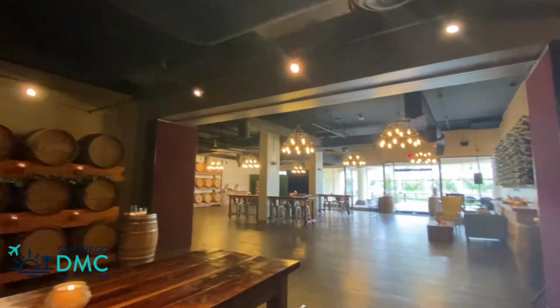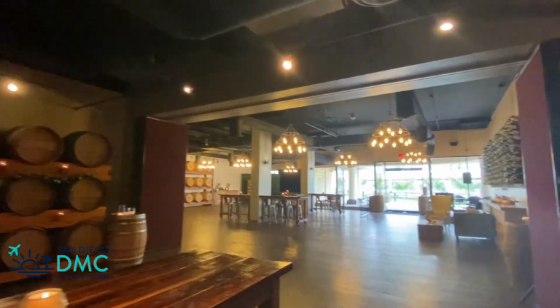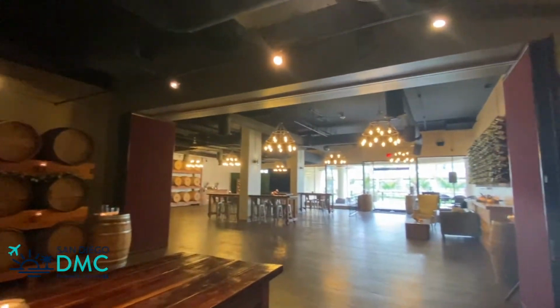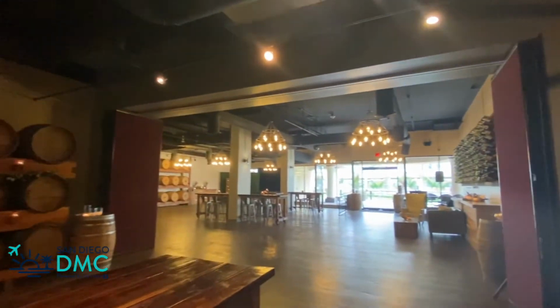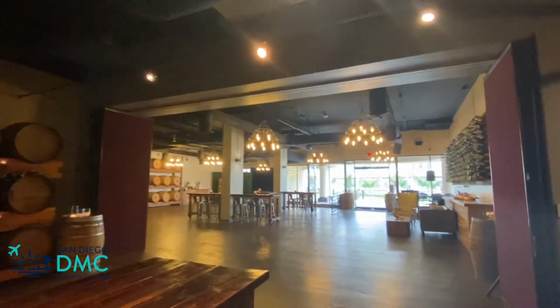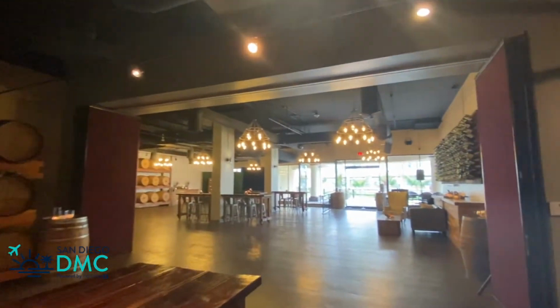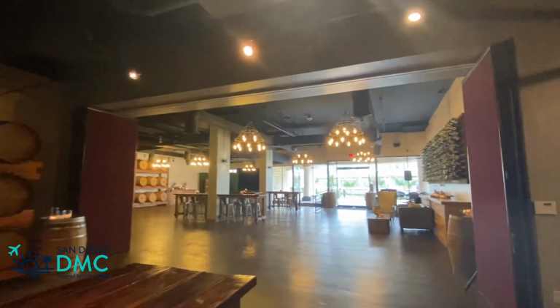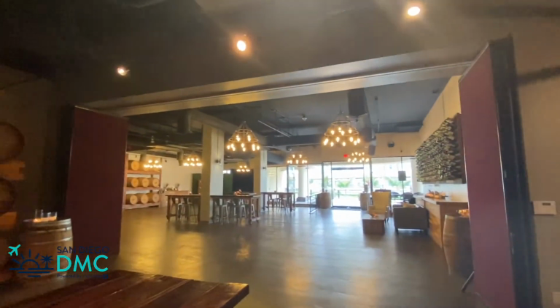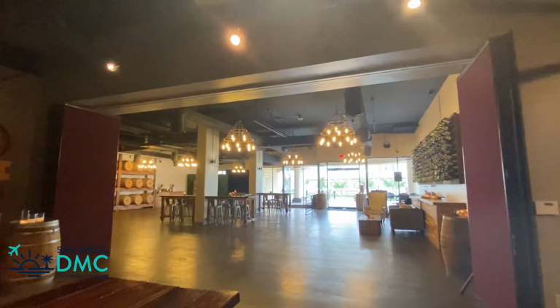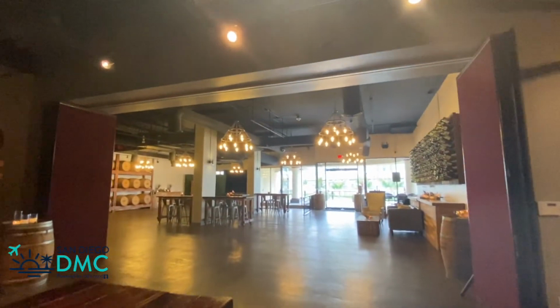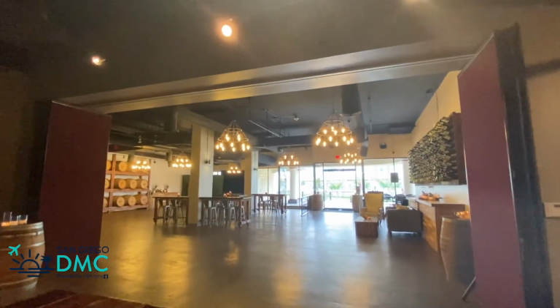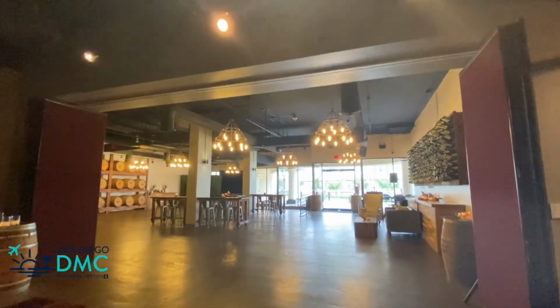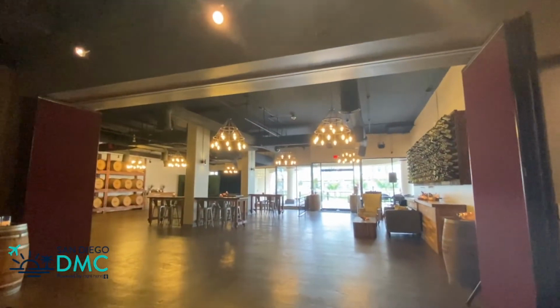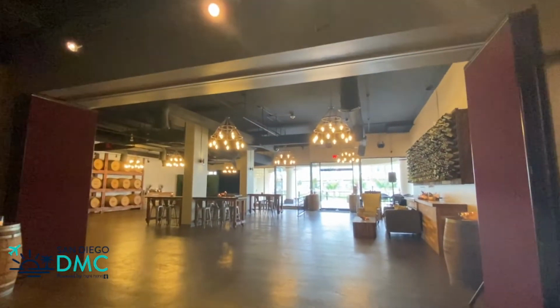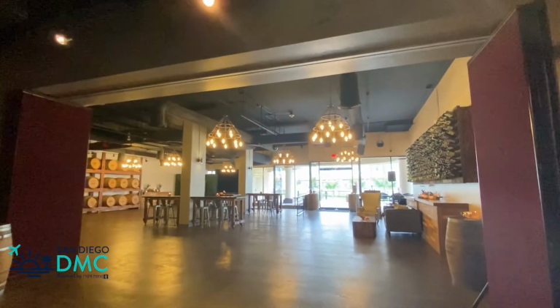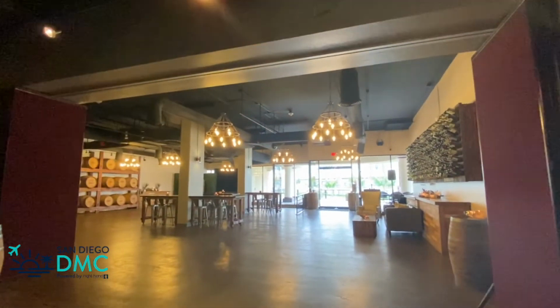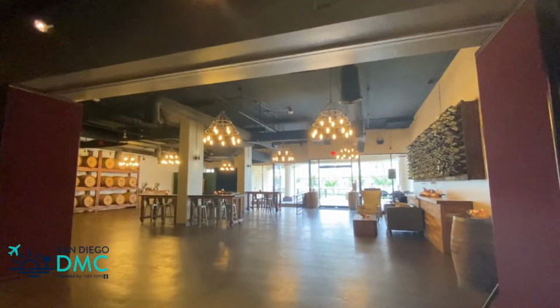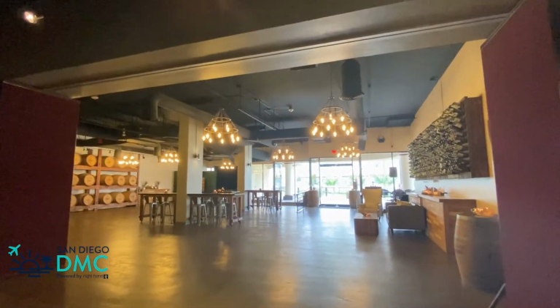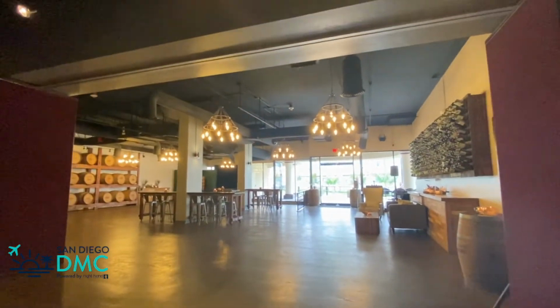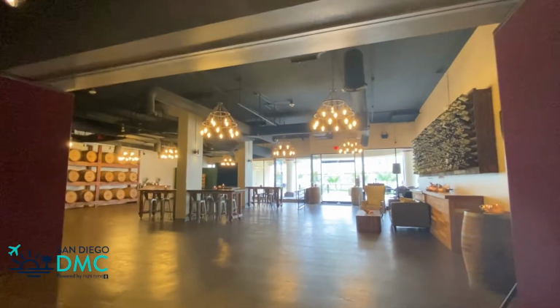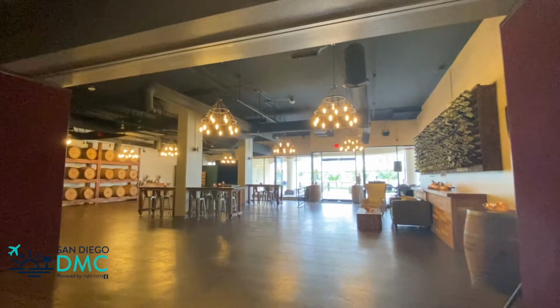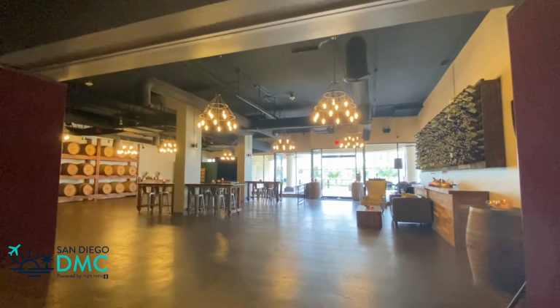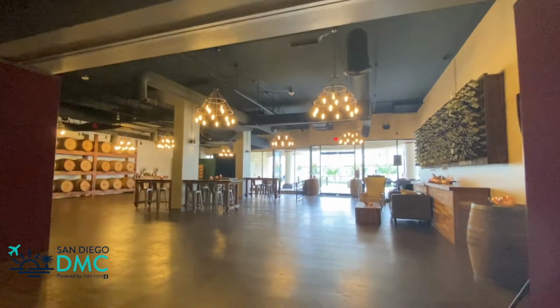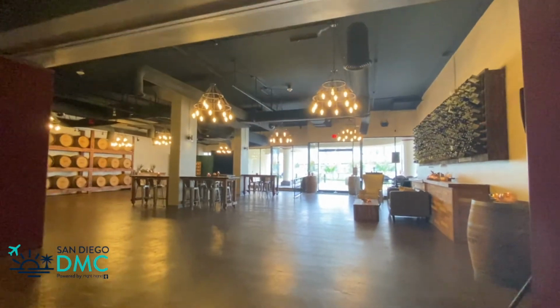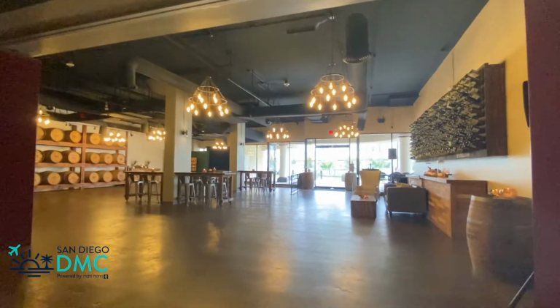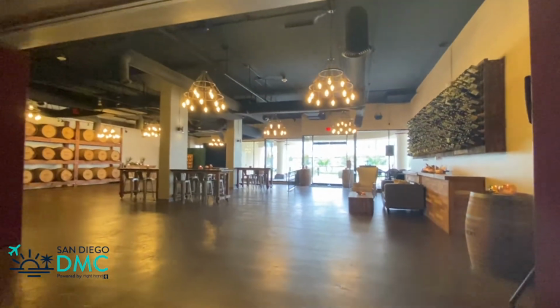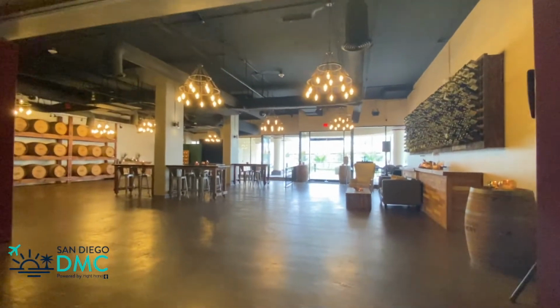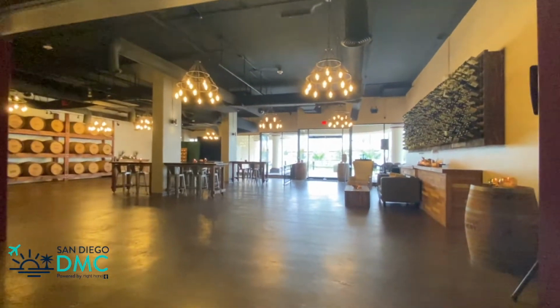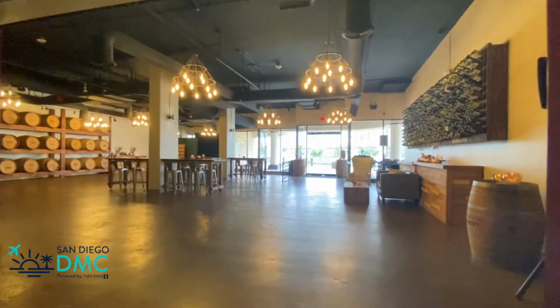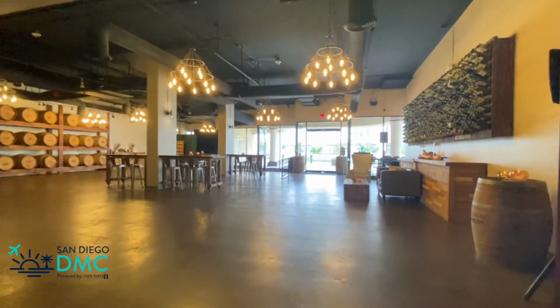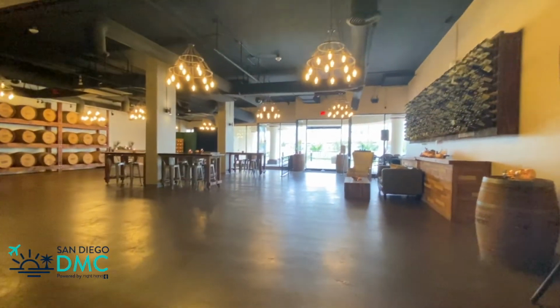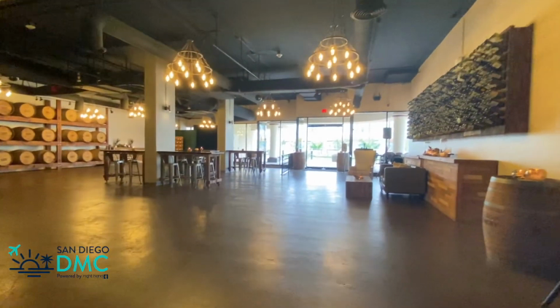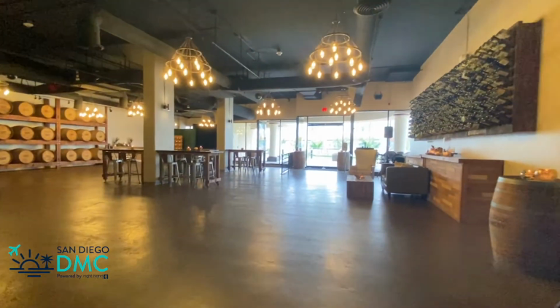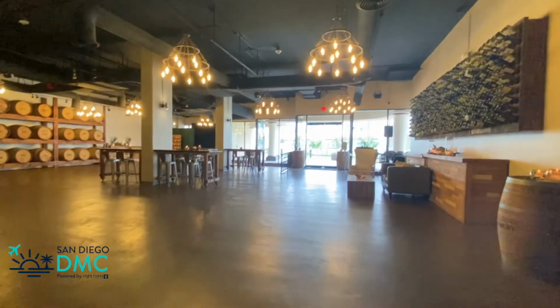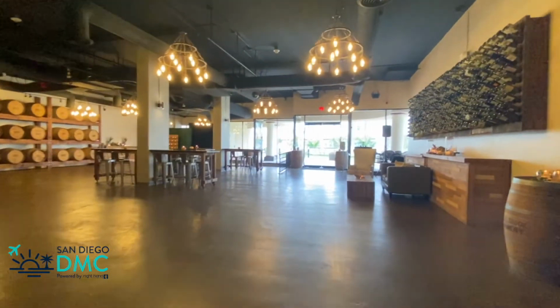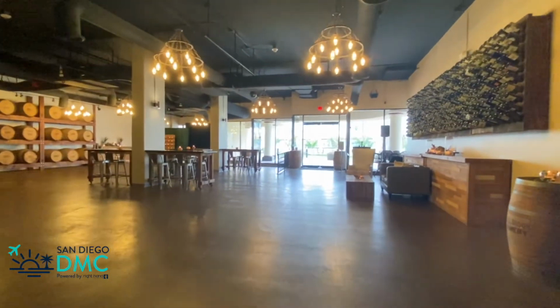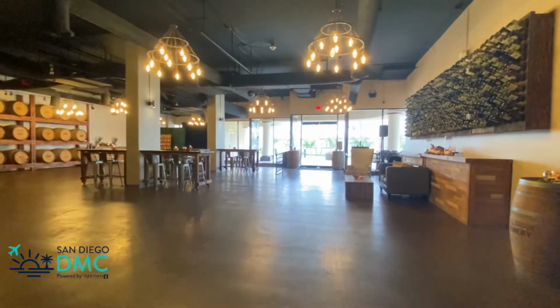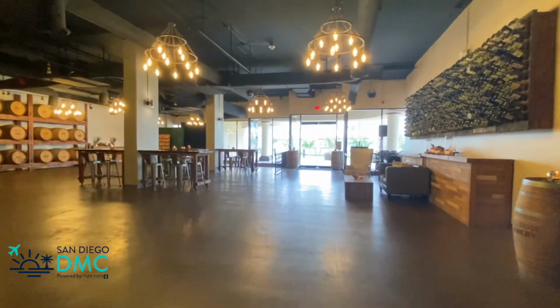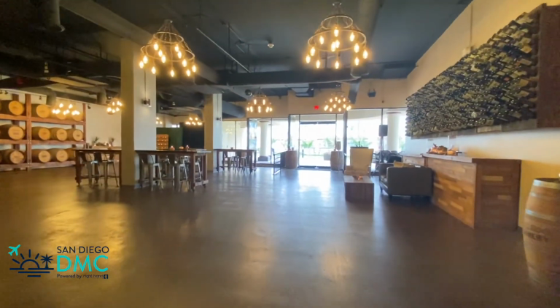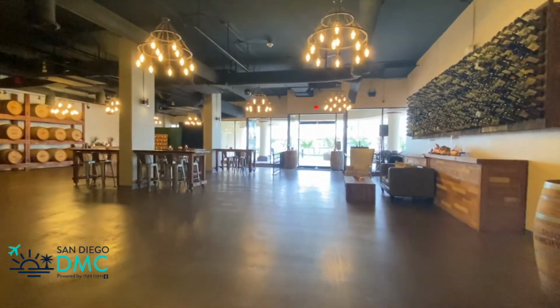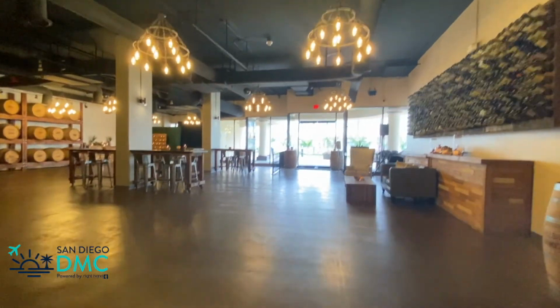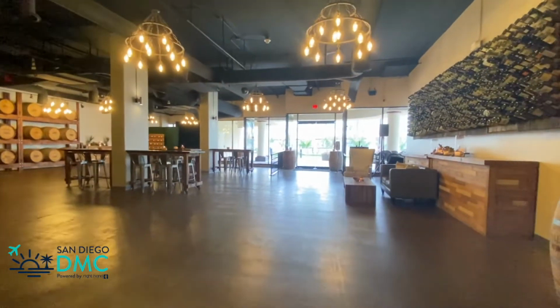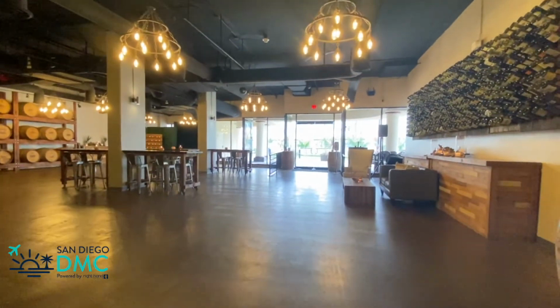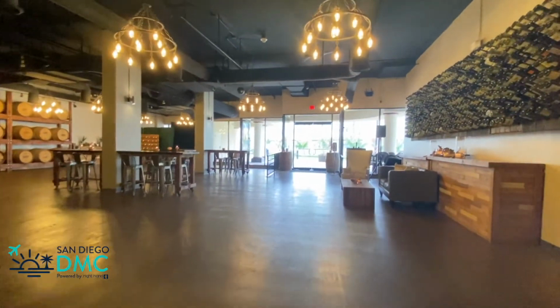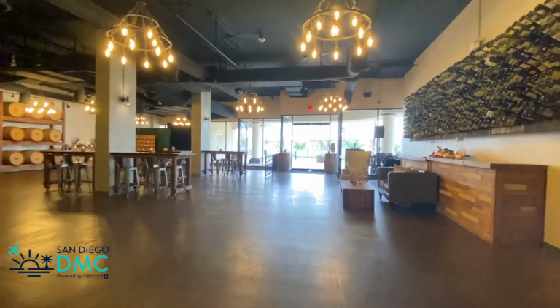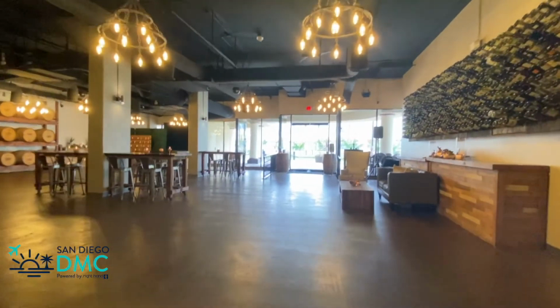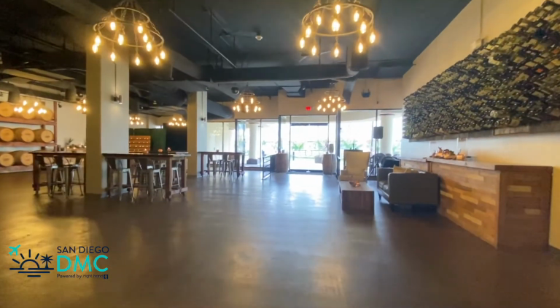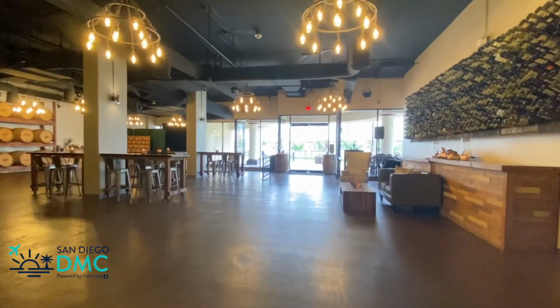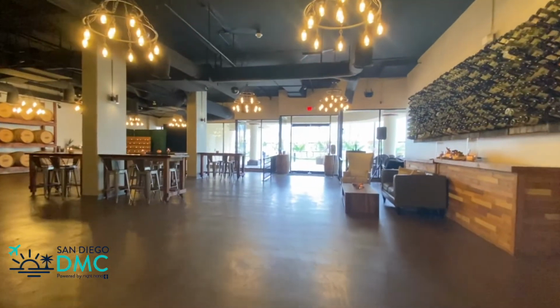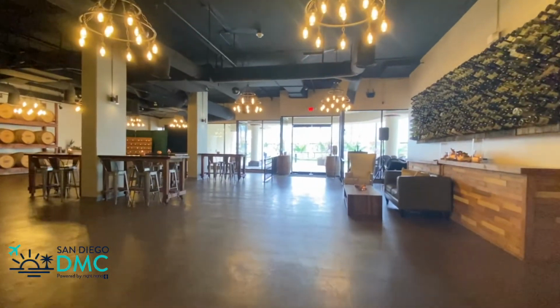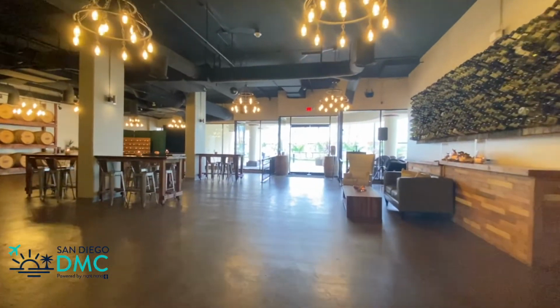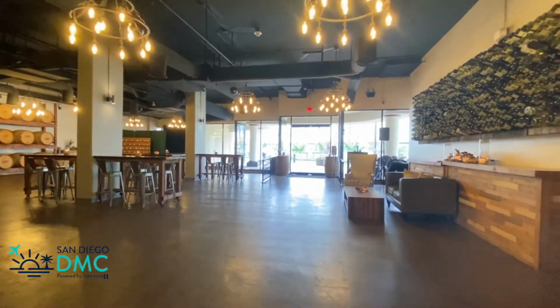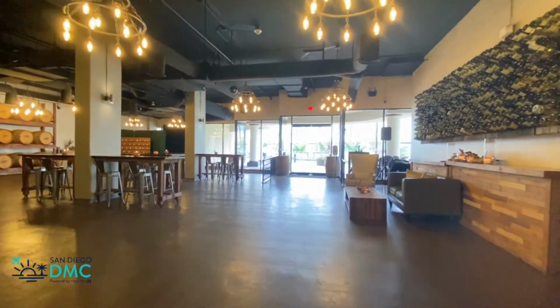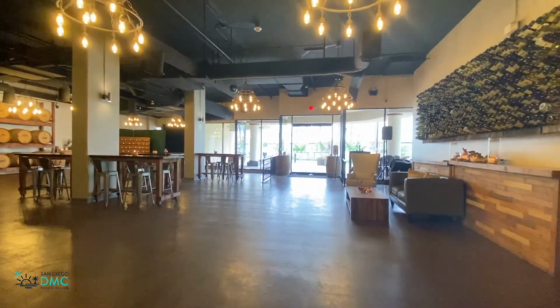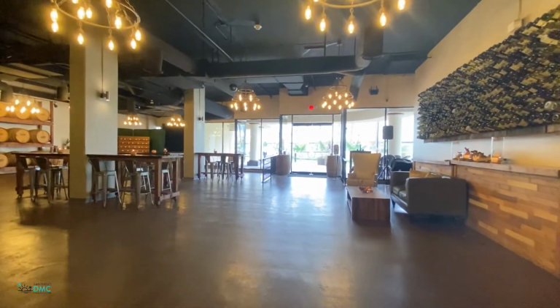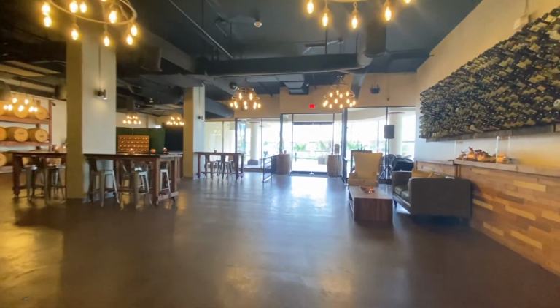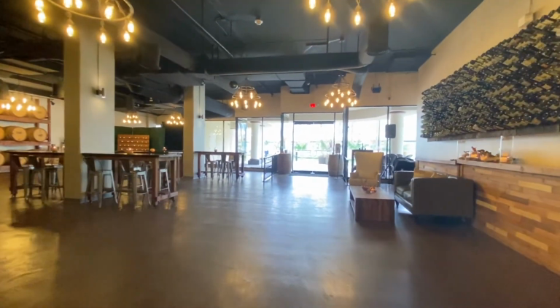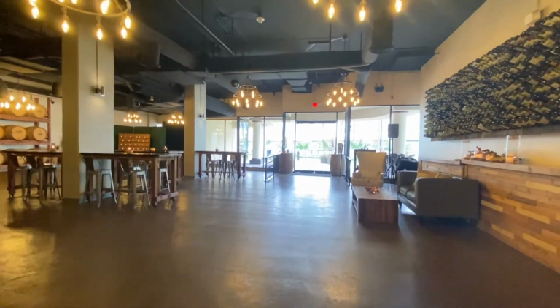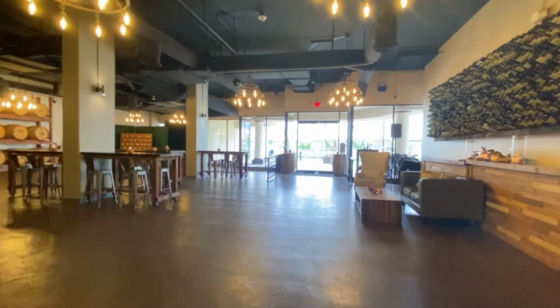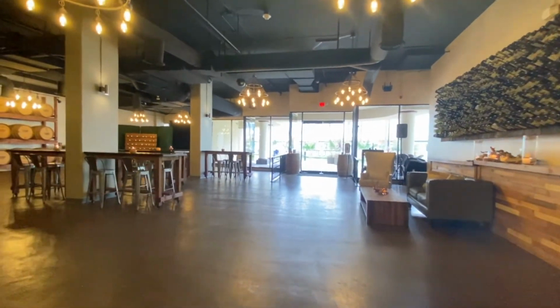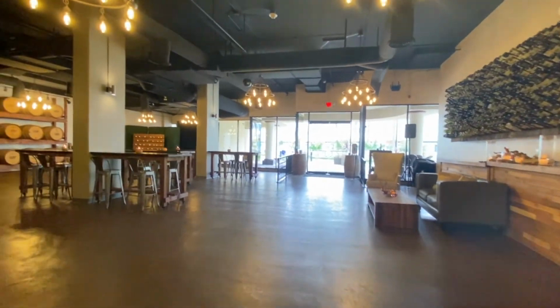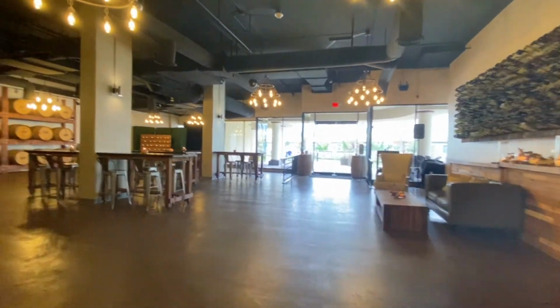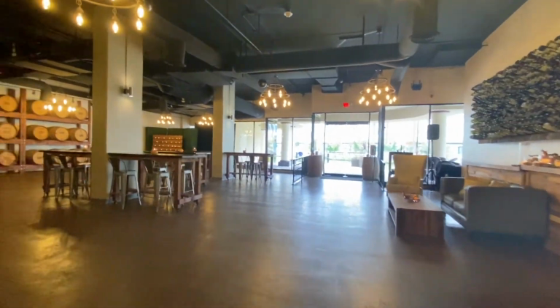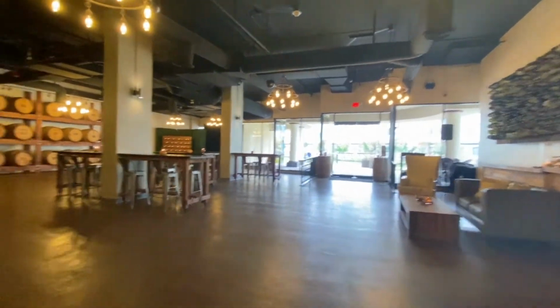The San Diego Wine and Culinary Center is all about providing a personalized, memorable, and unique experience for your group.